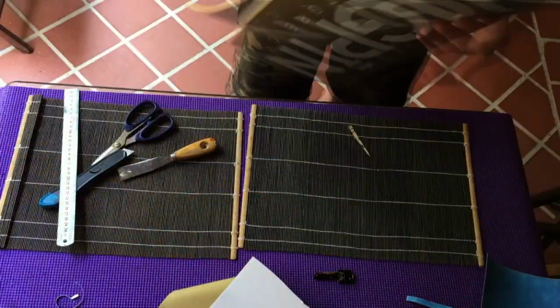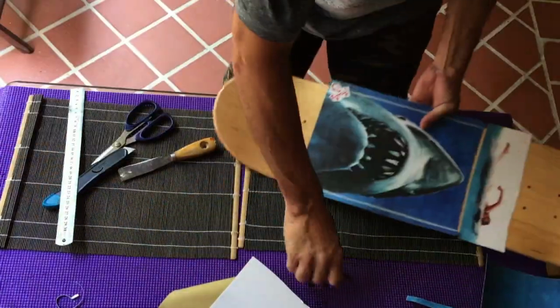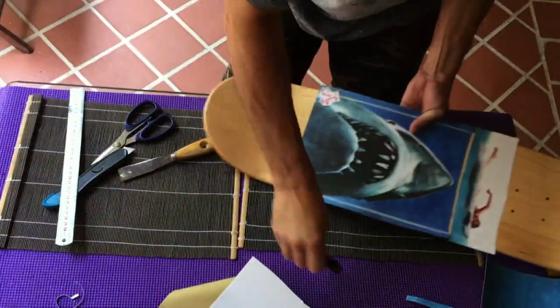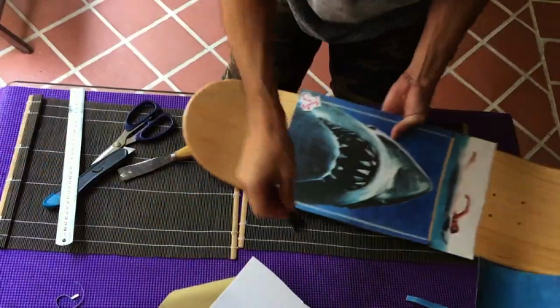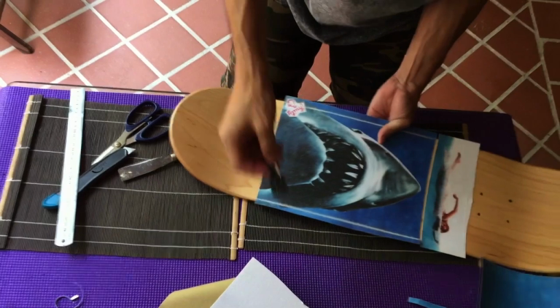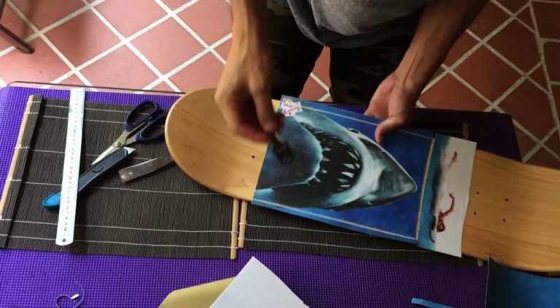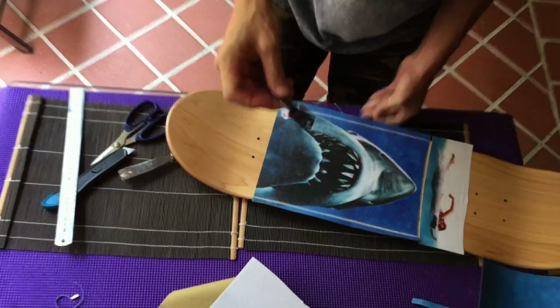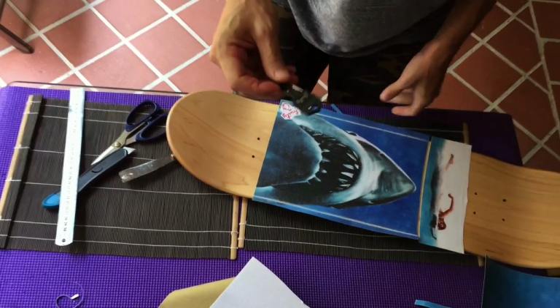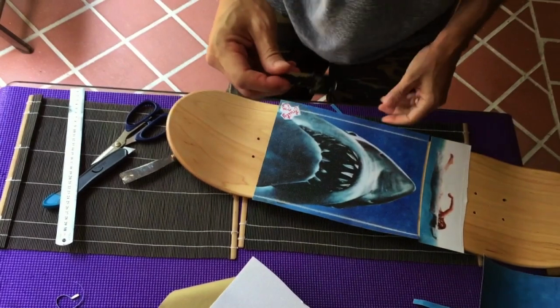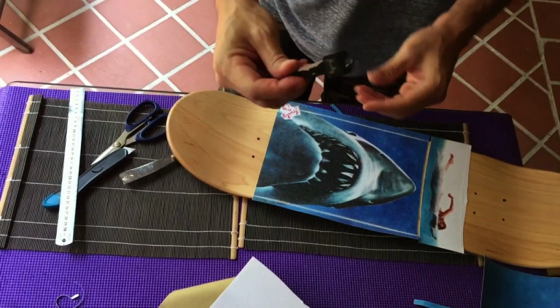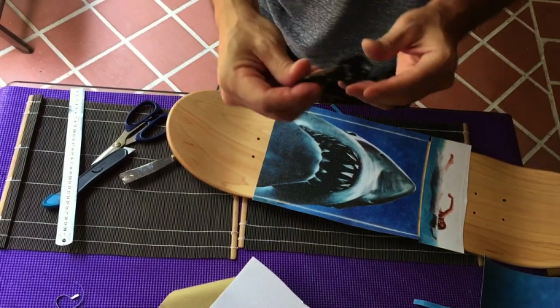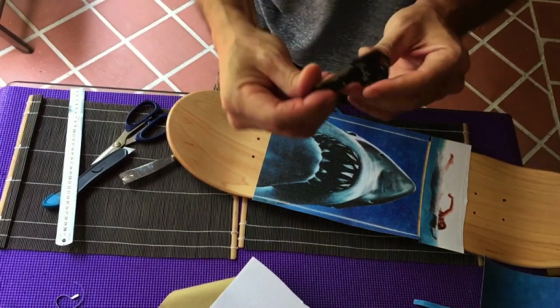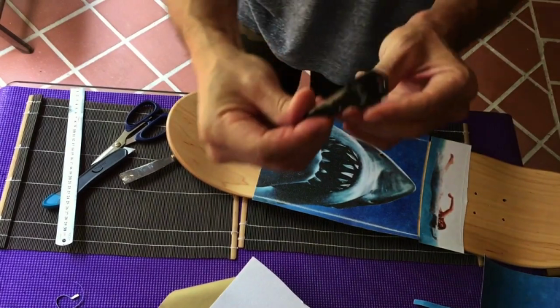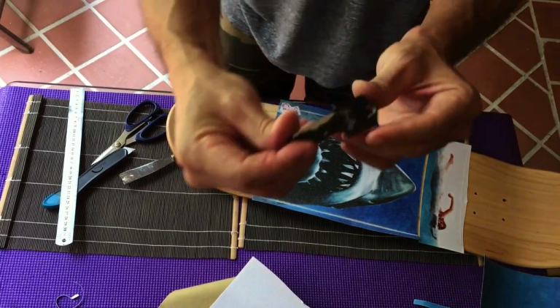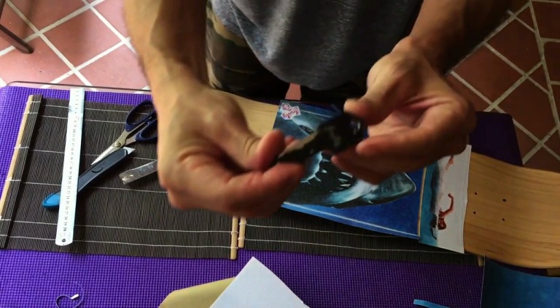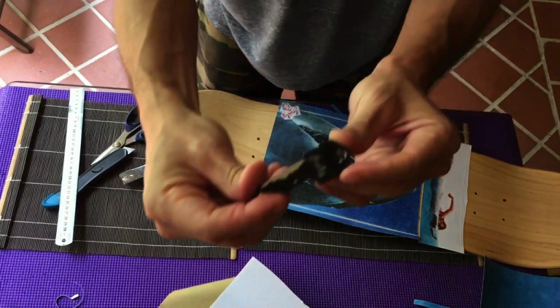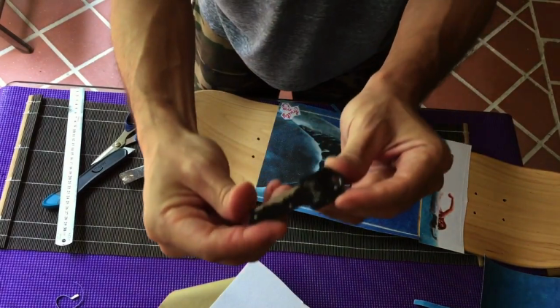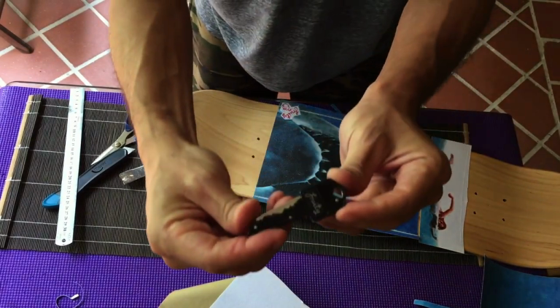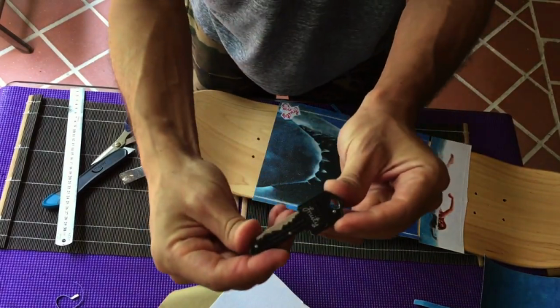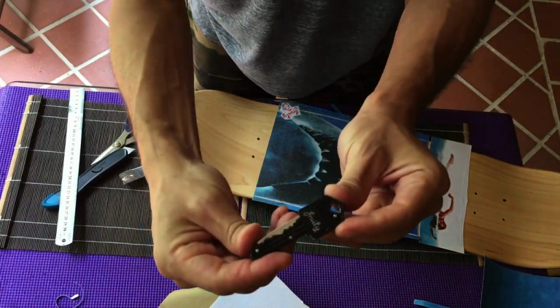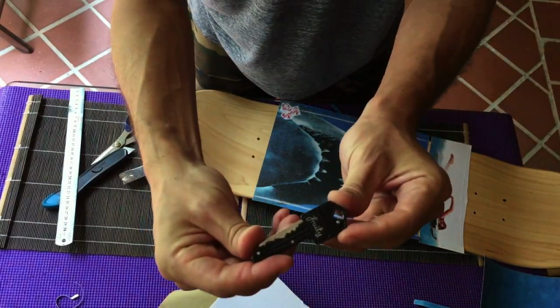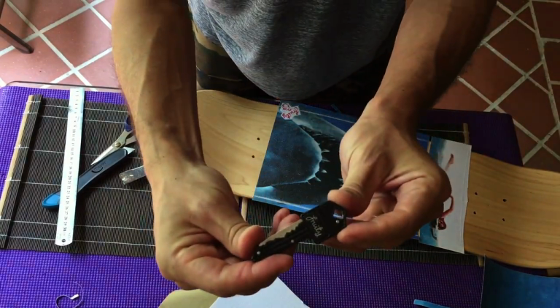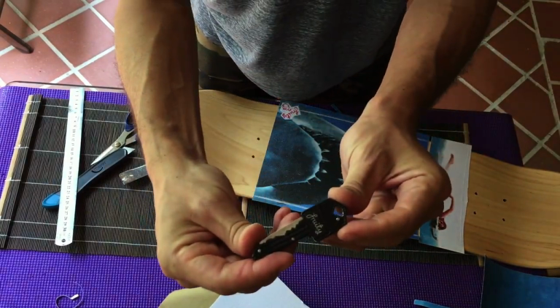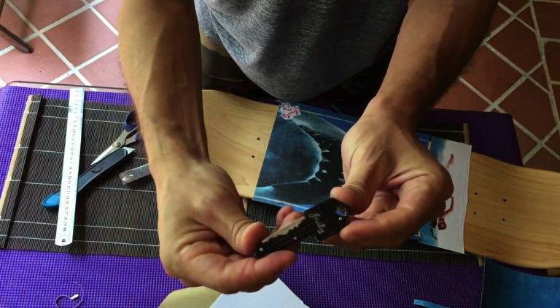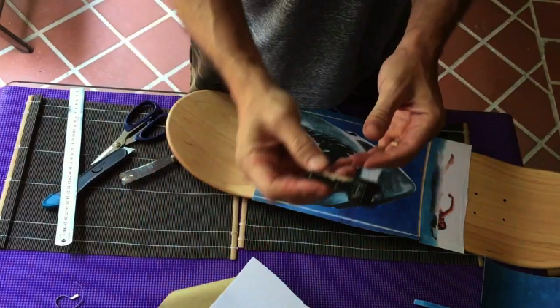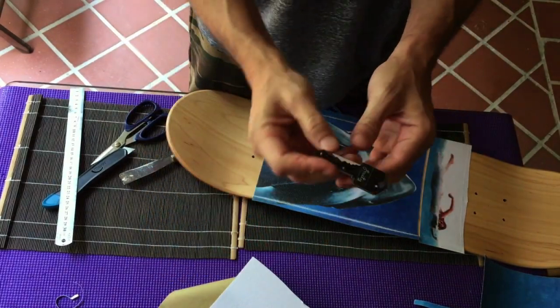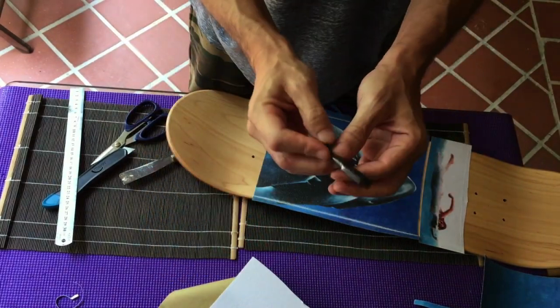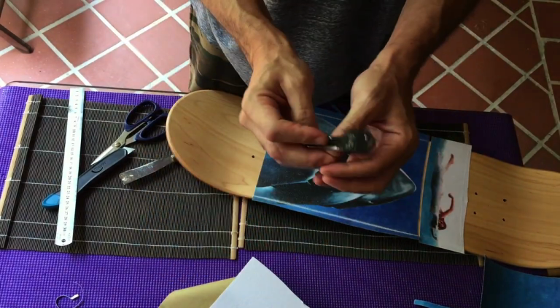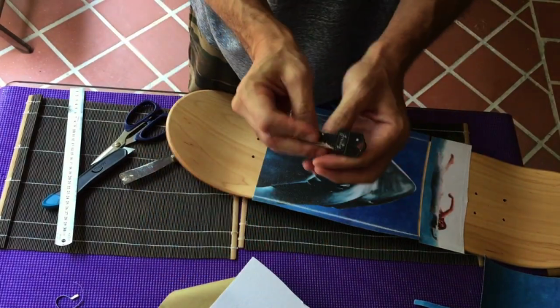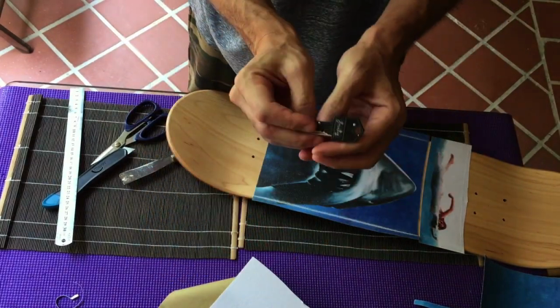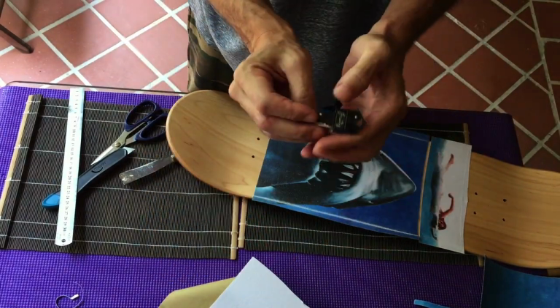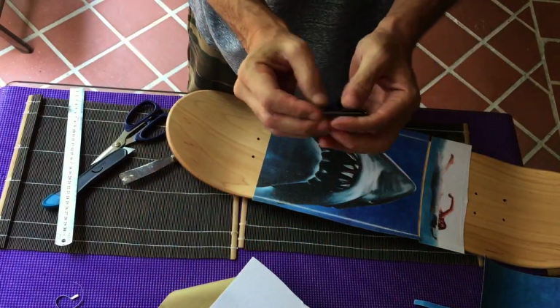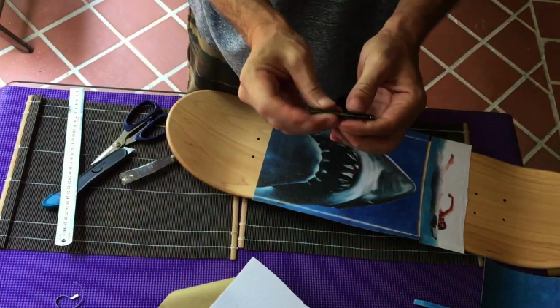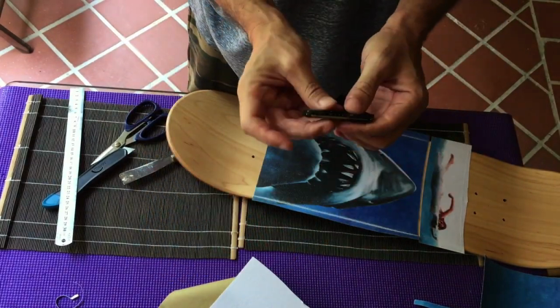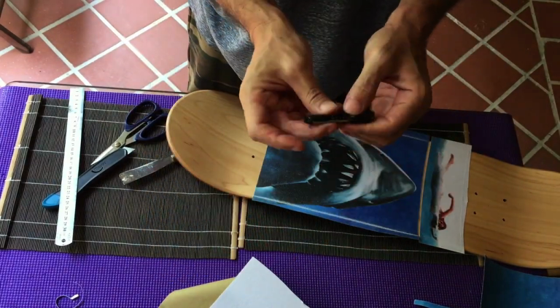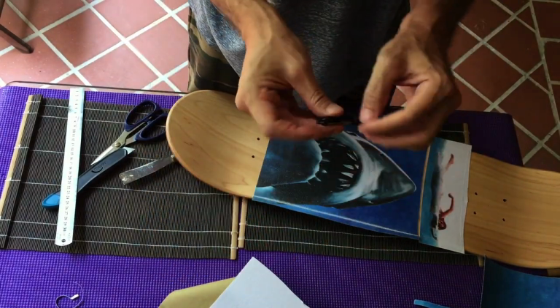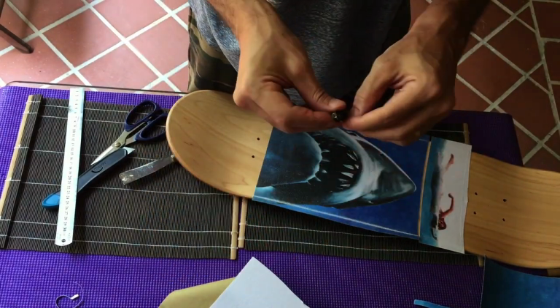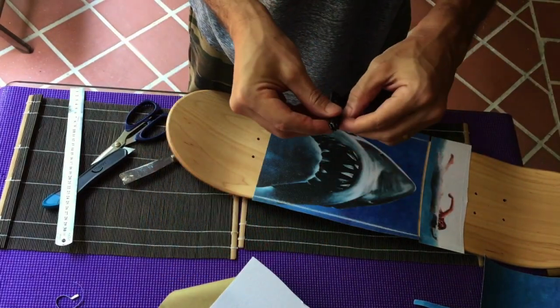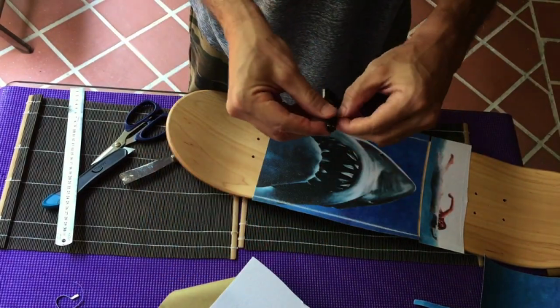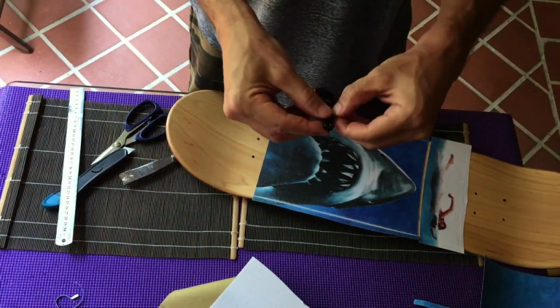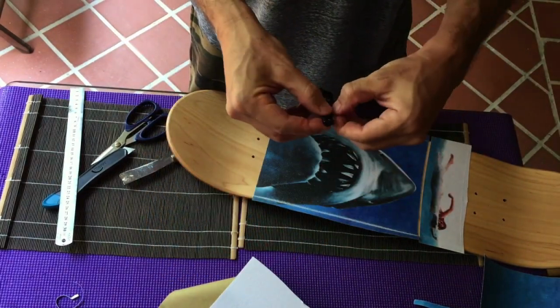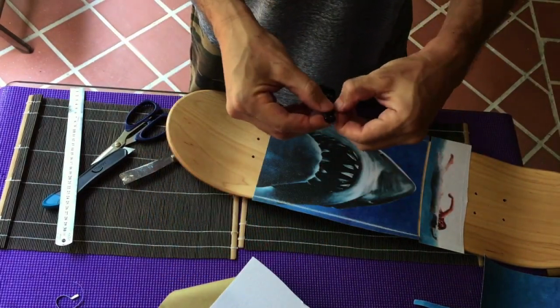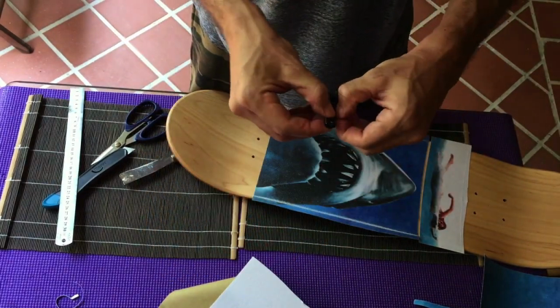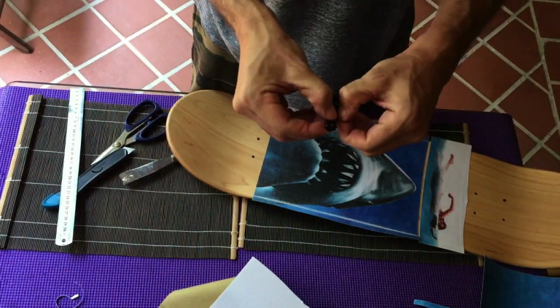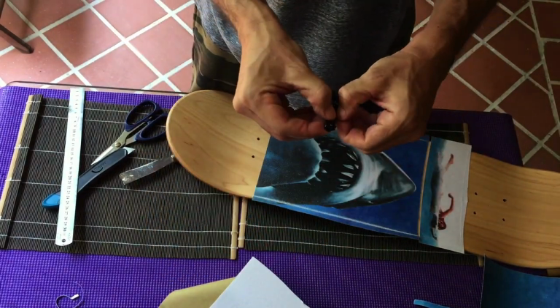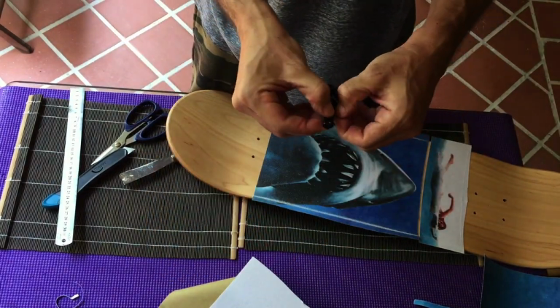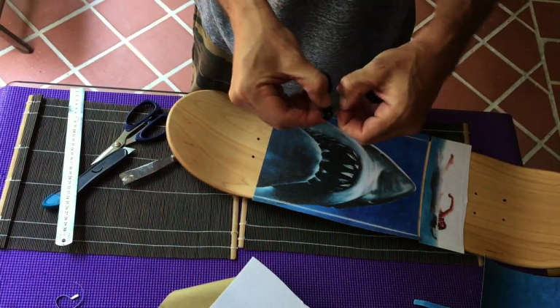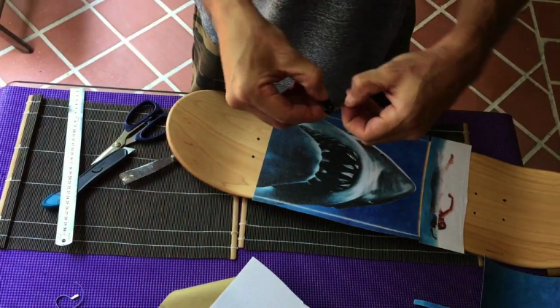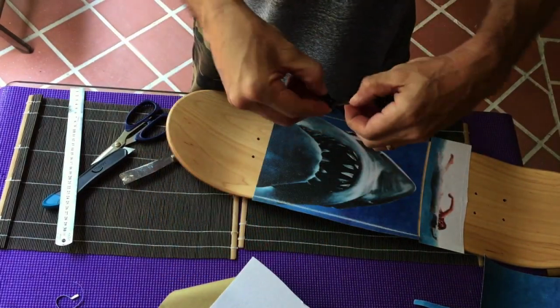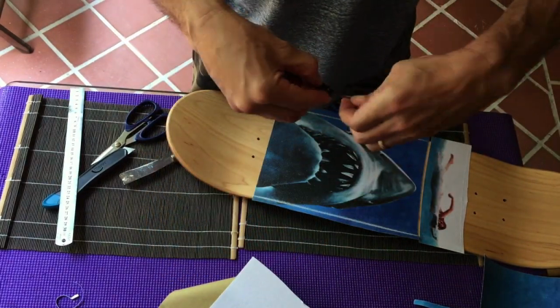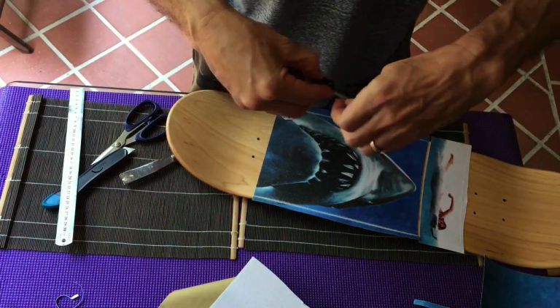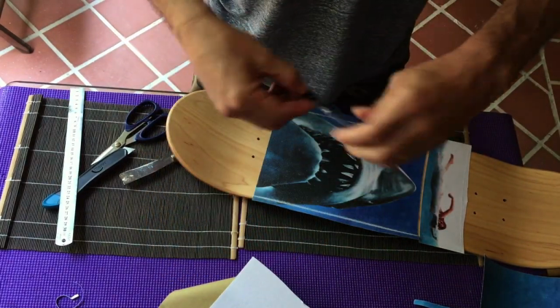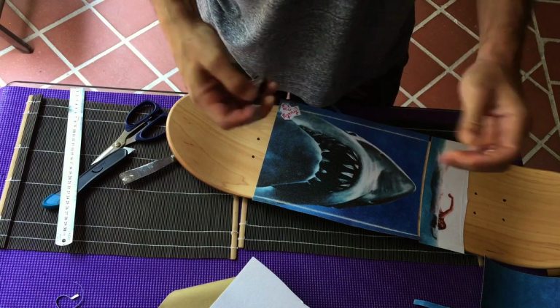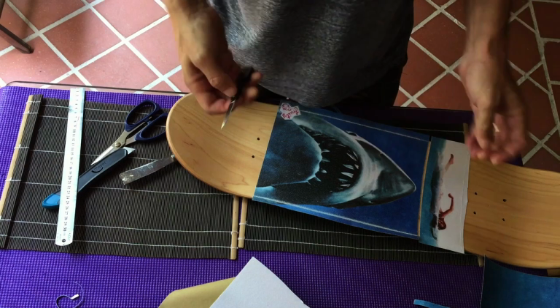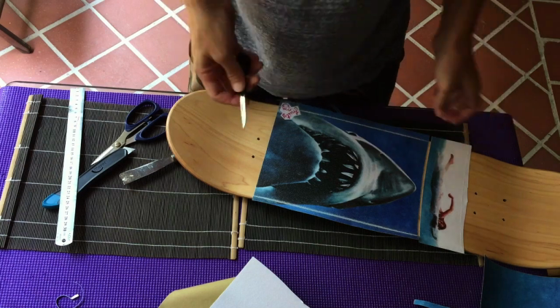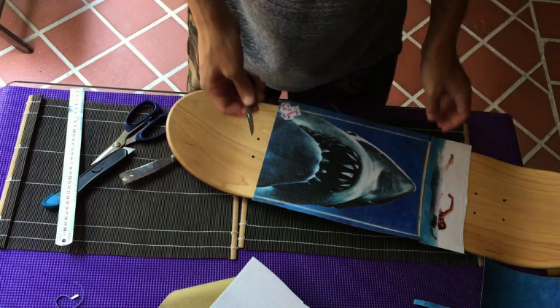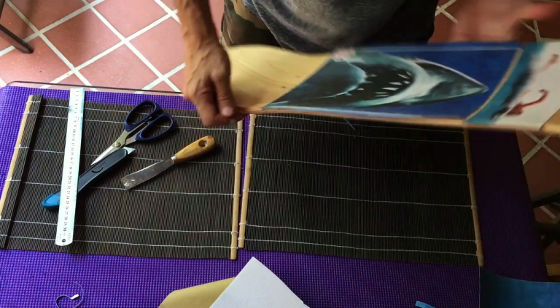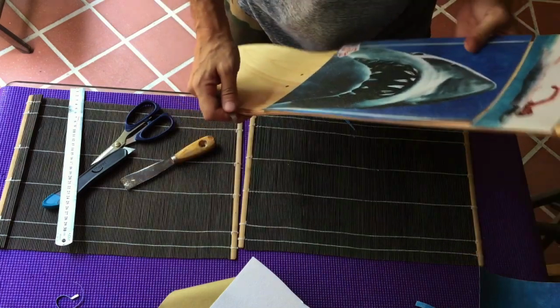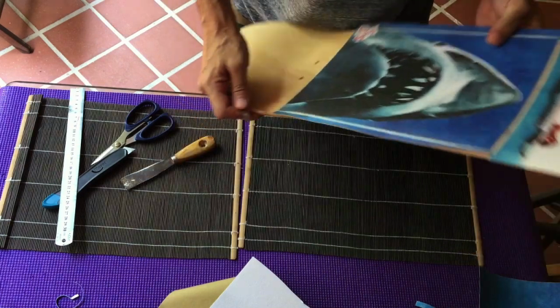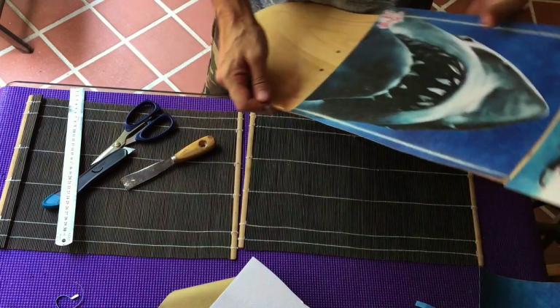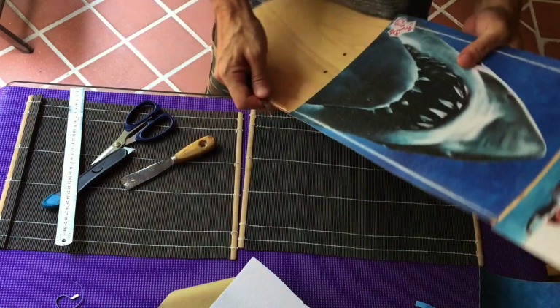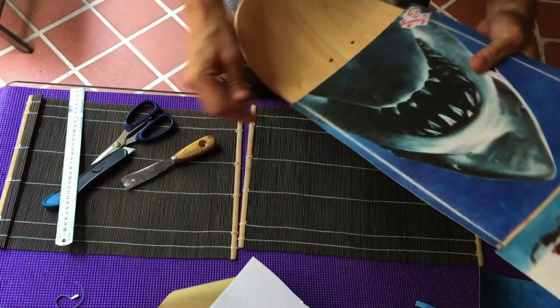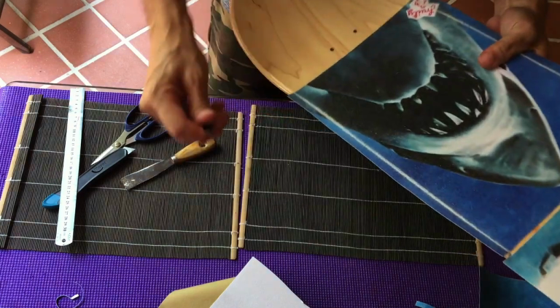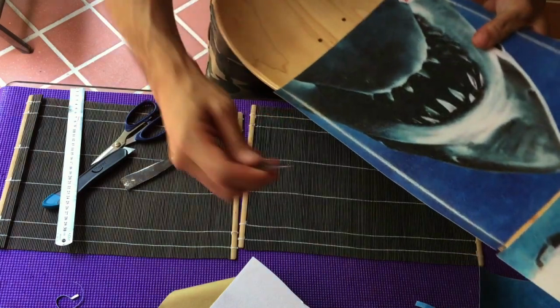Over here I'm using the Fruity Grip keyring knife, which was really sharp. It made cutting the side of the grip tape very easy.